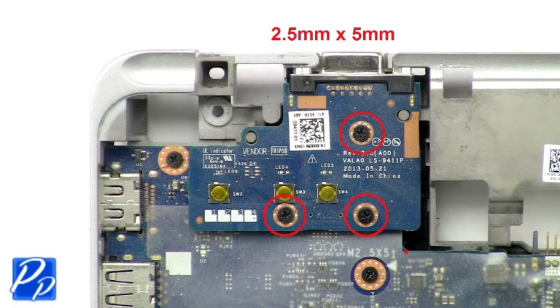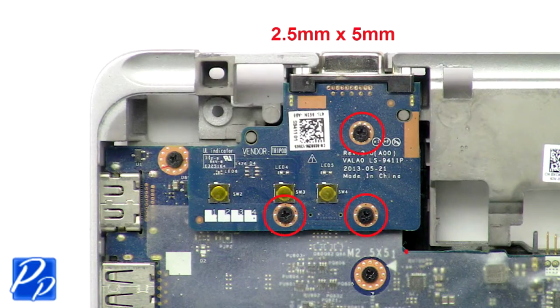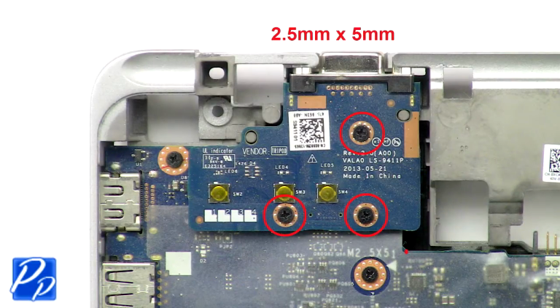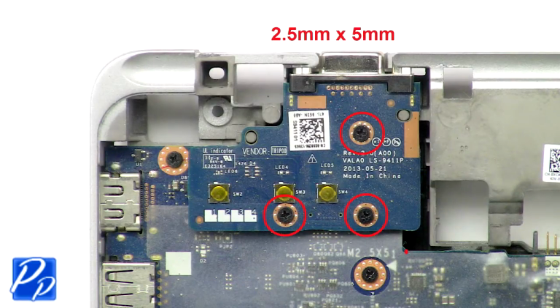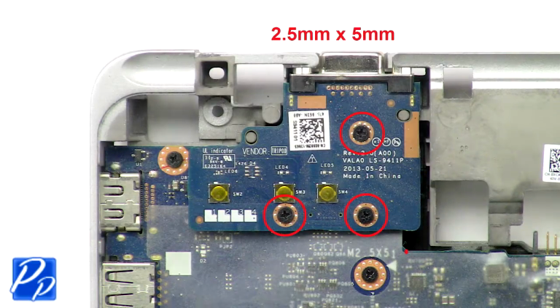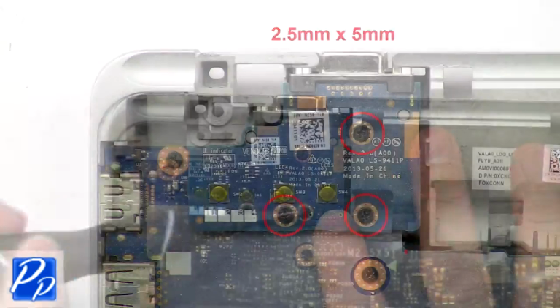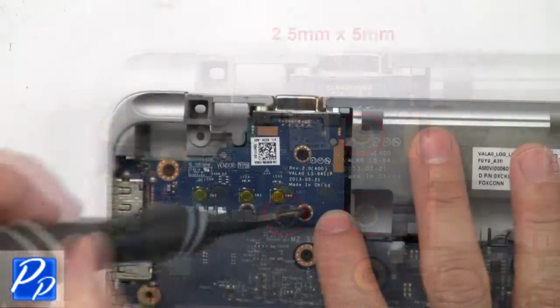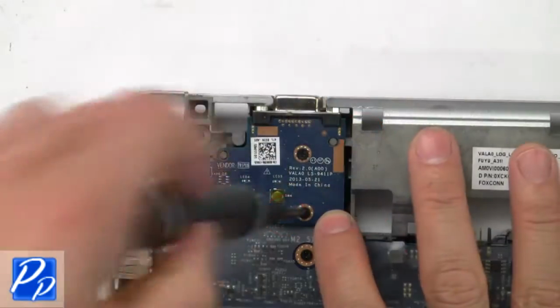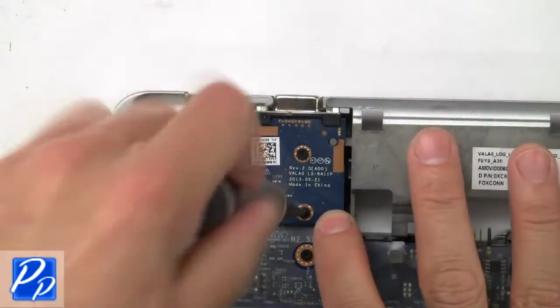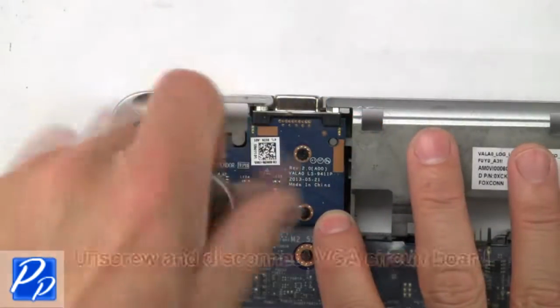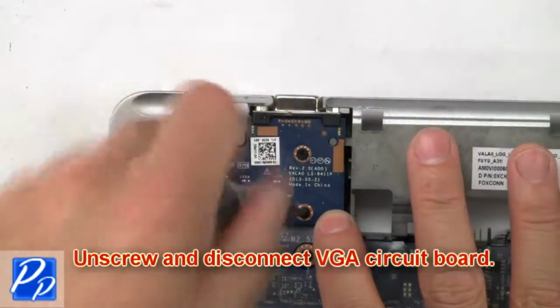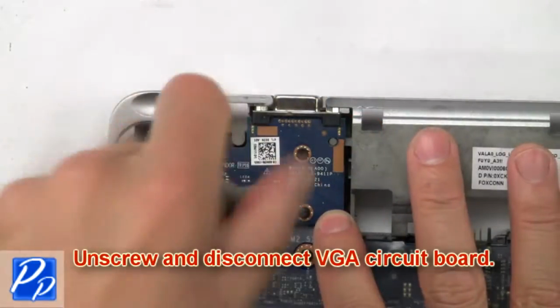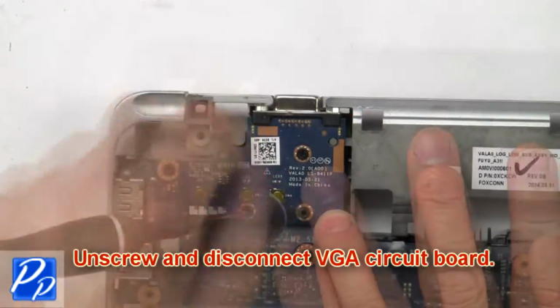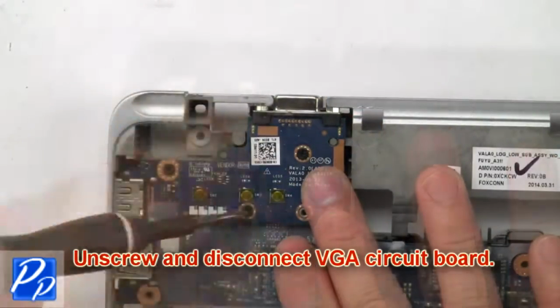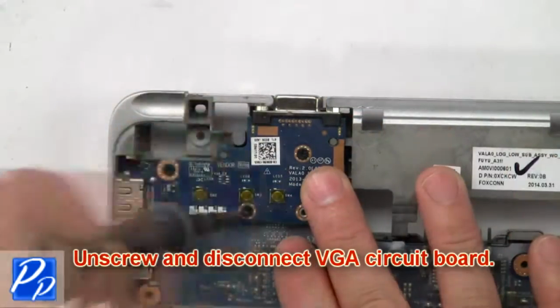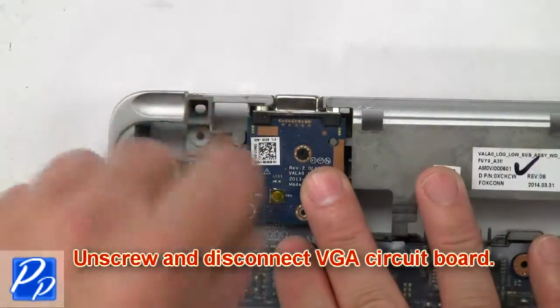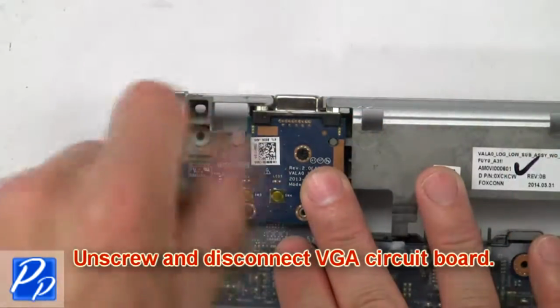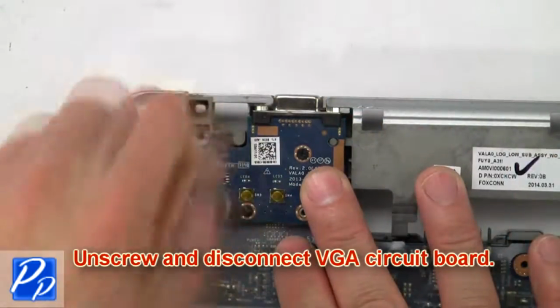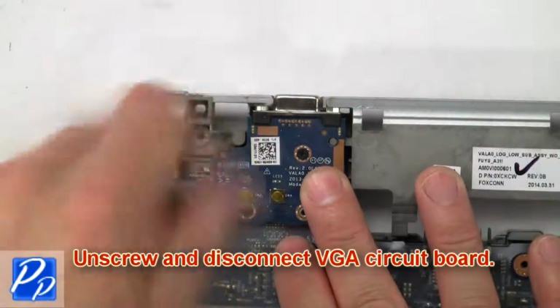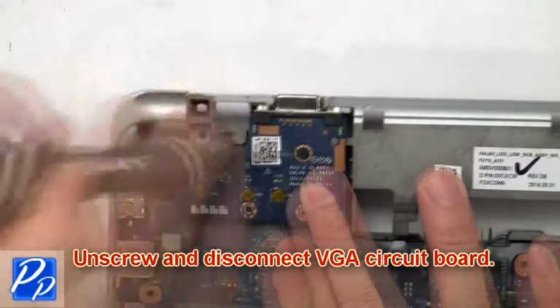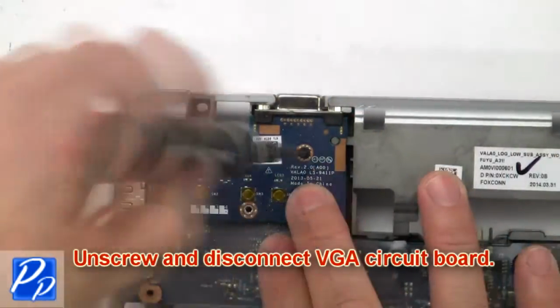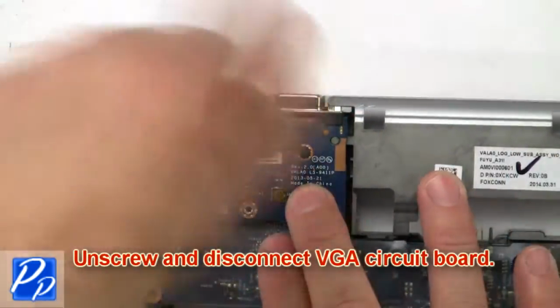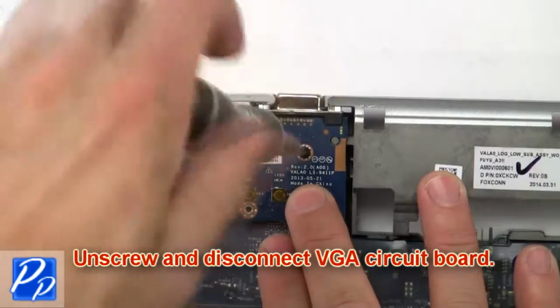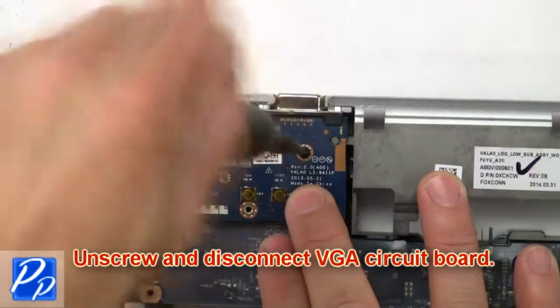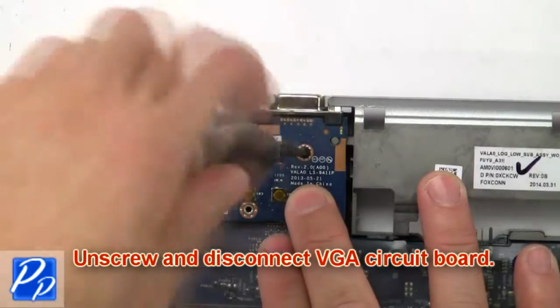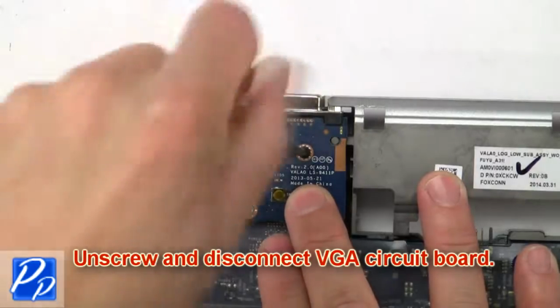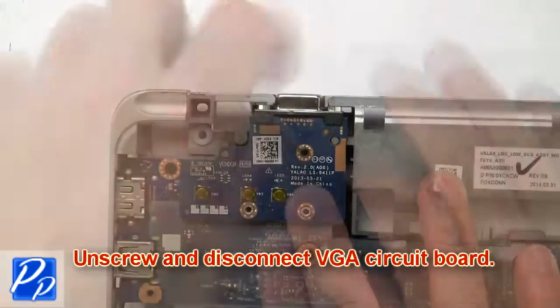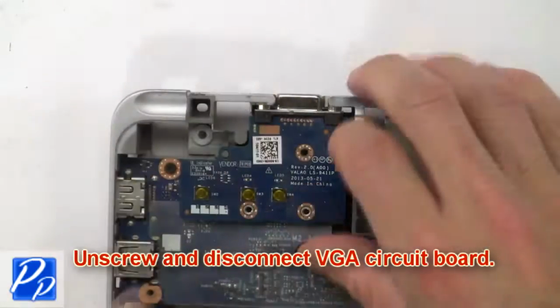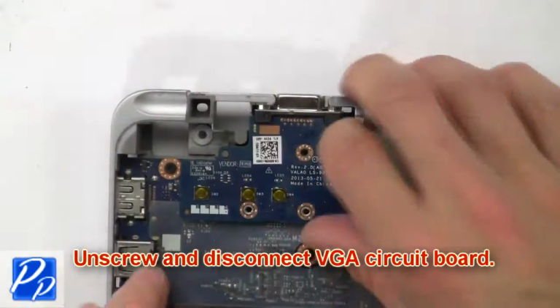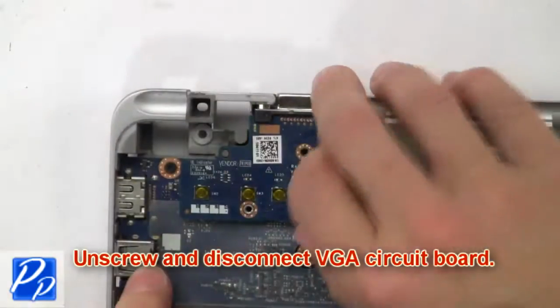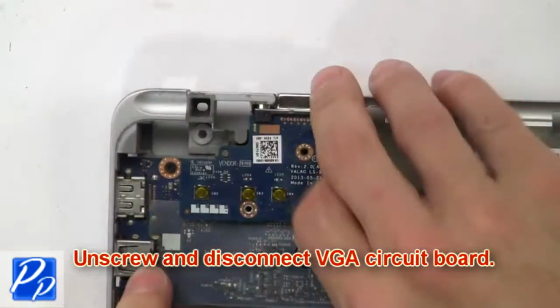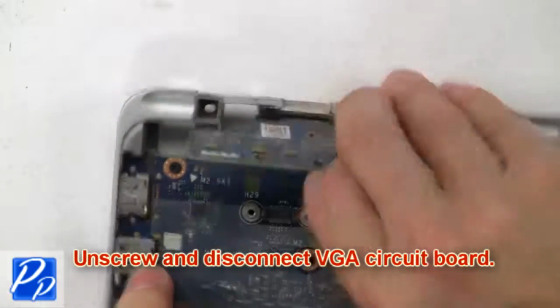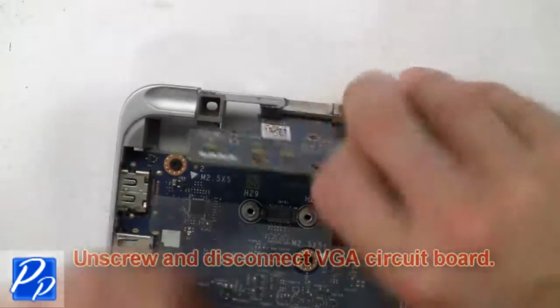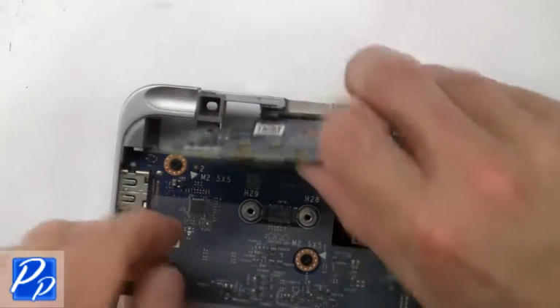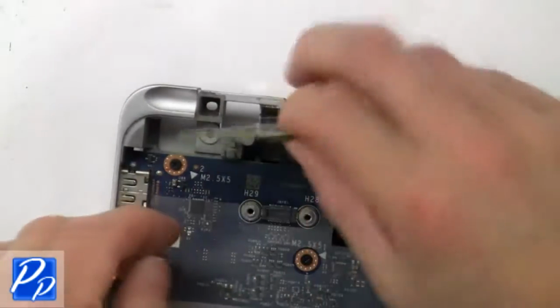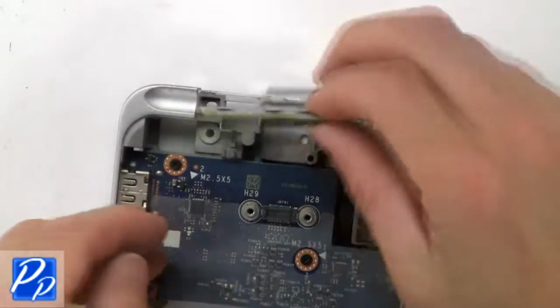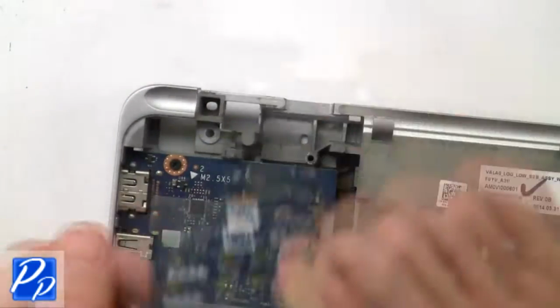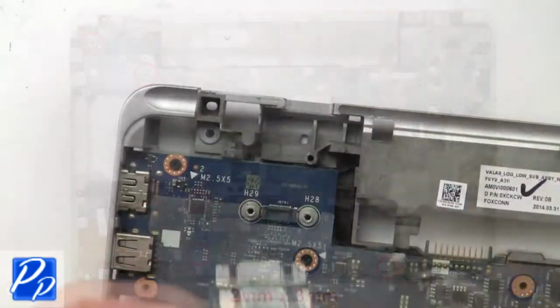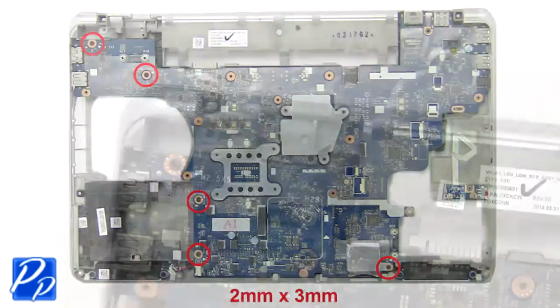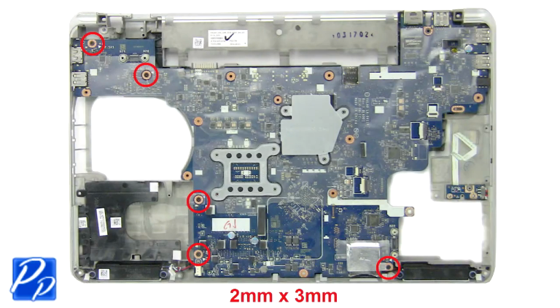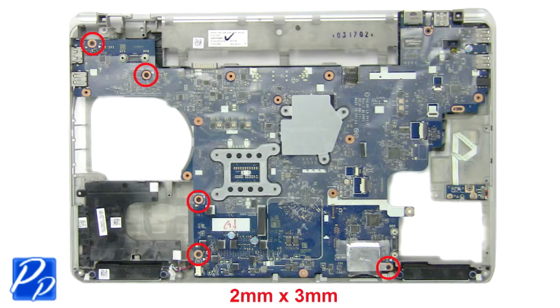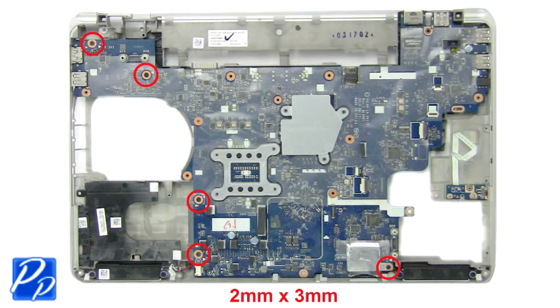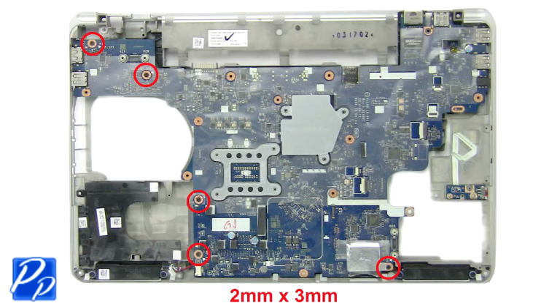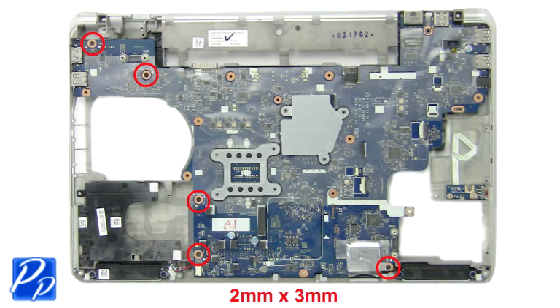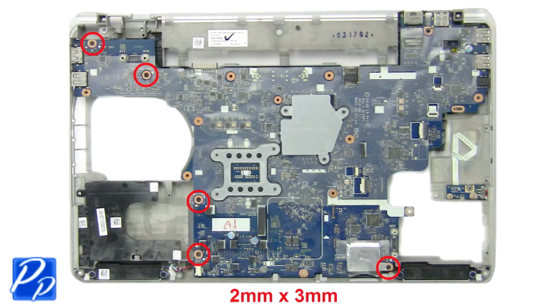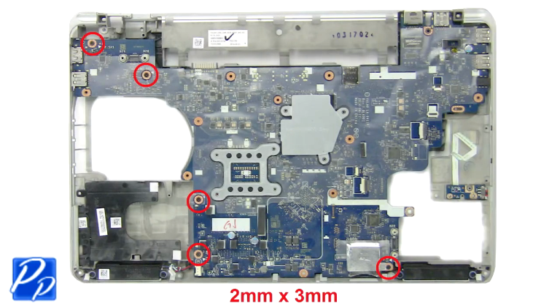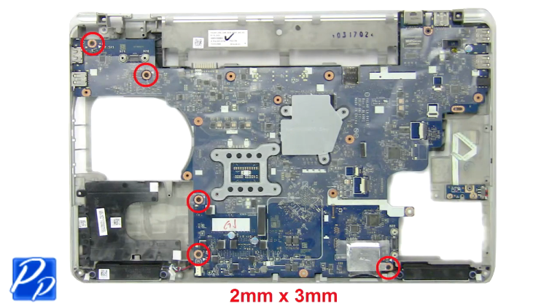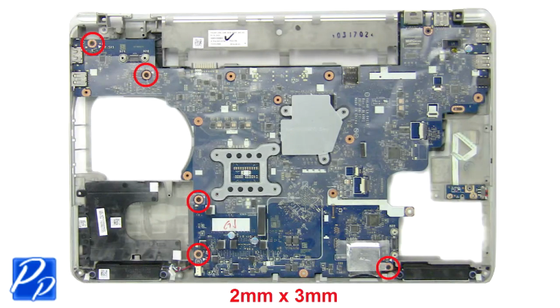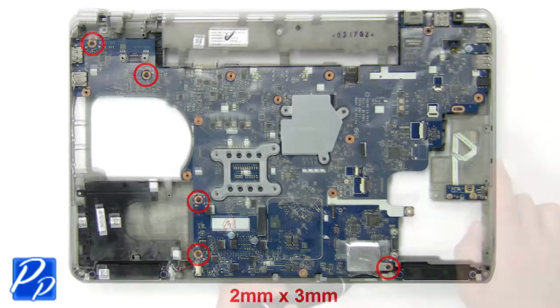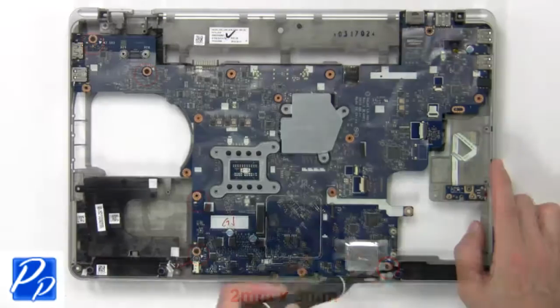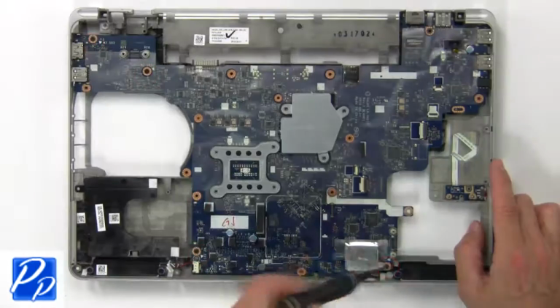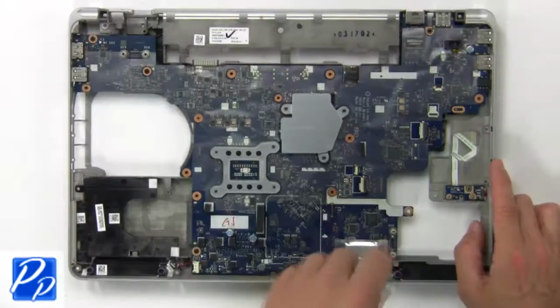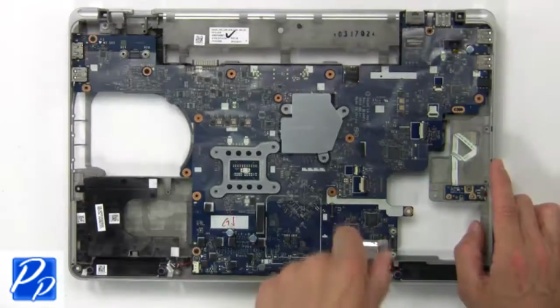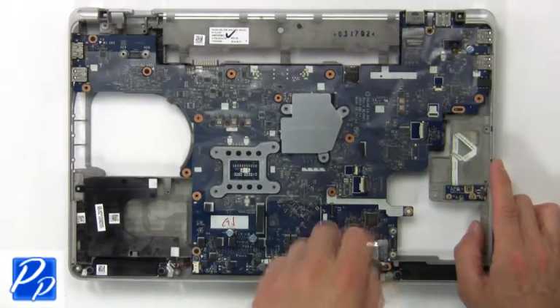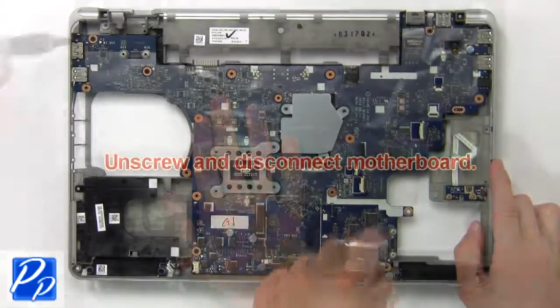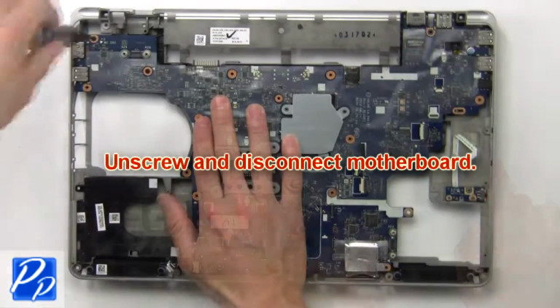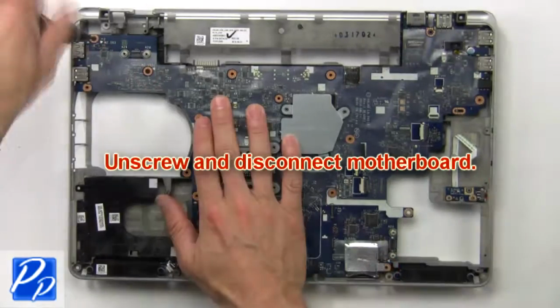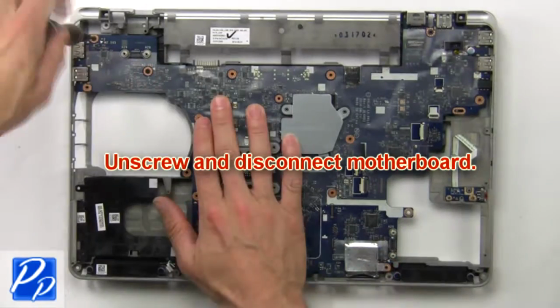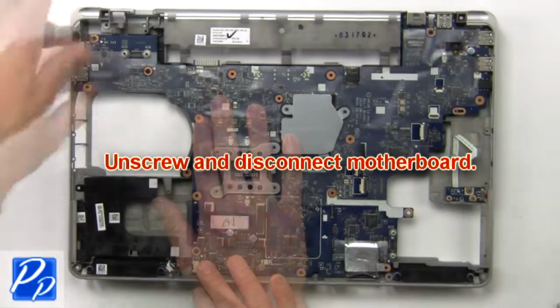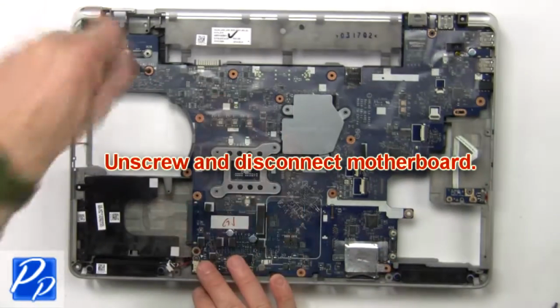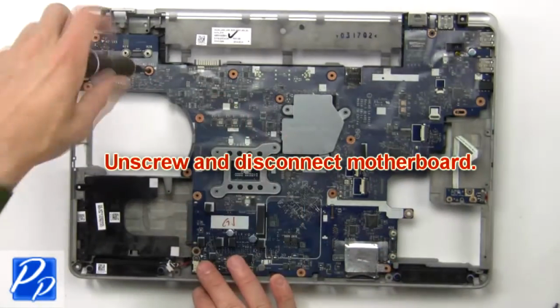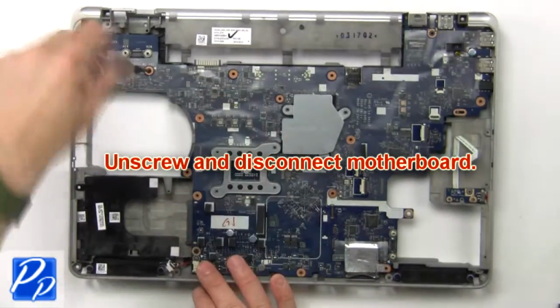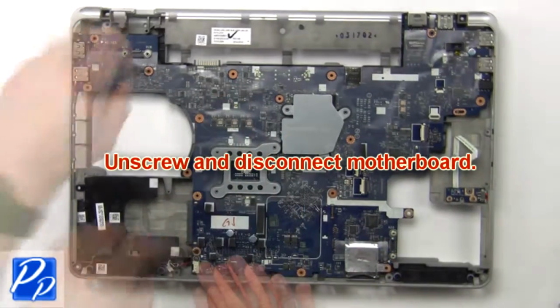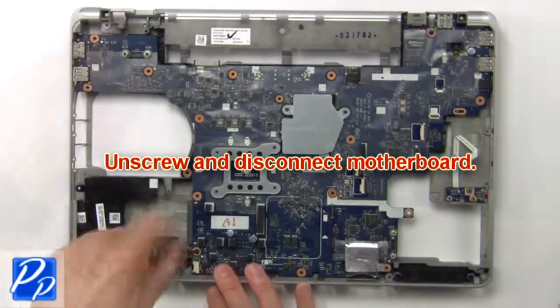Now unscrew and disconnect VGA circuit board. Then unscrew and disconnect motherboard.